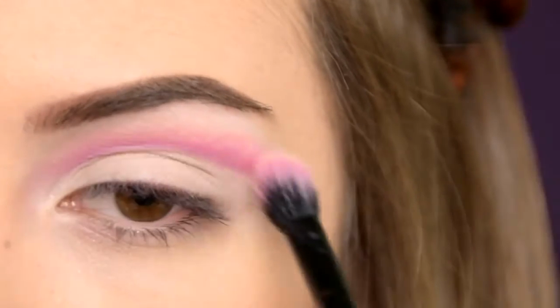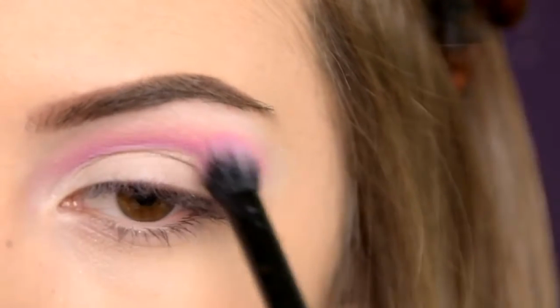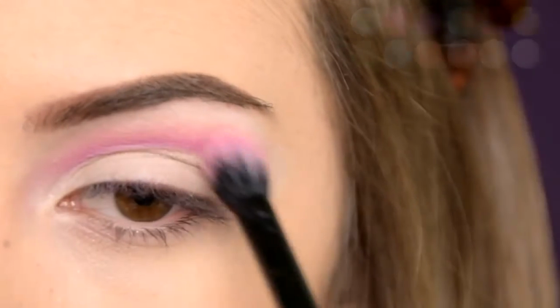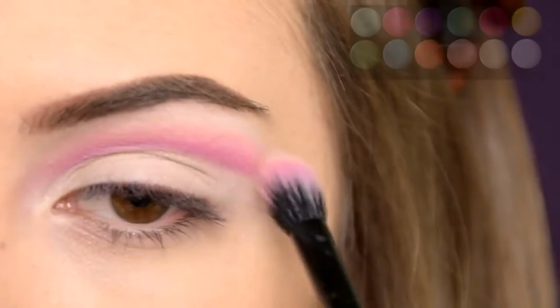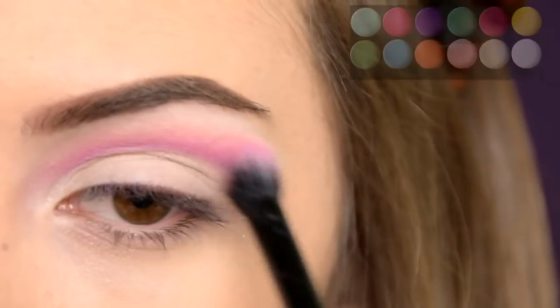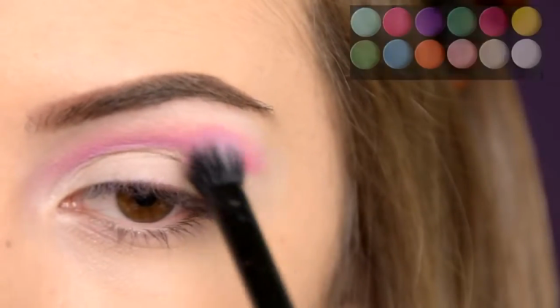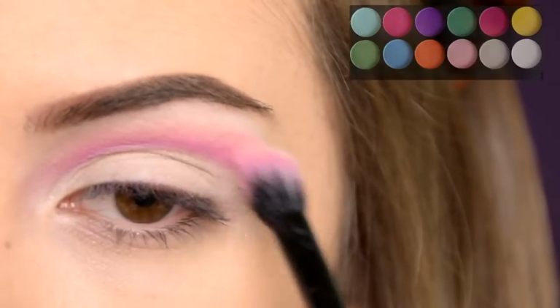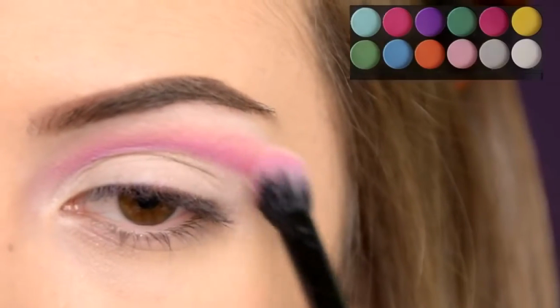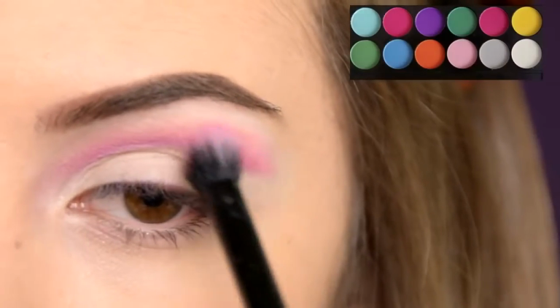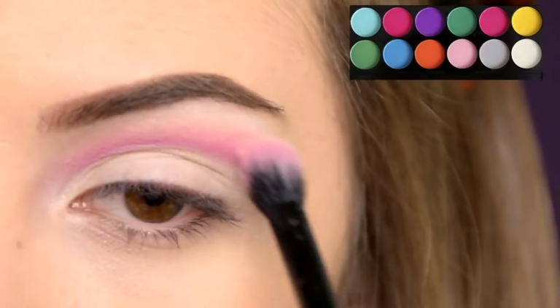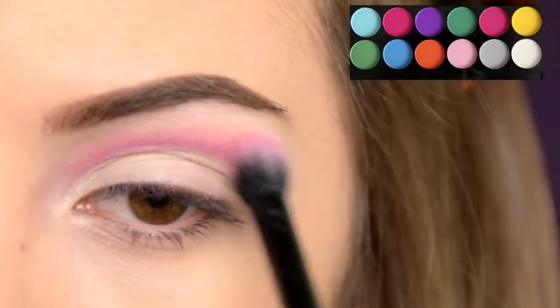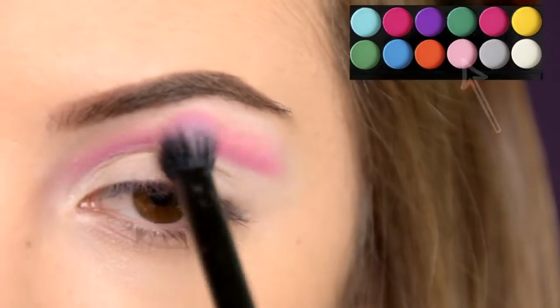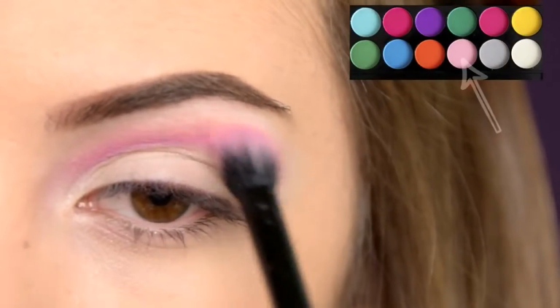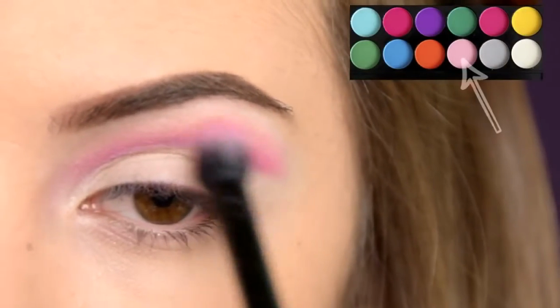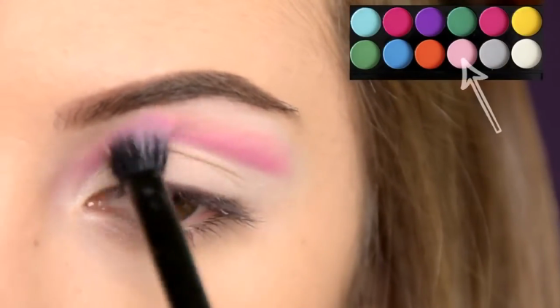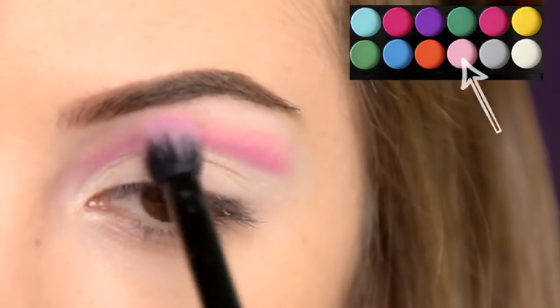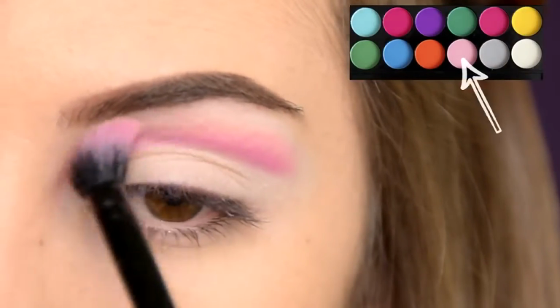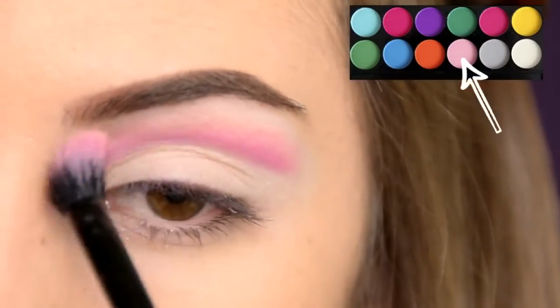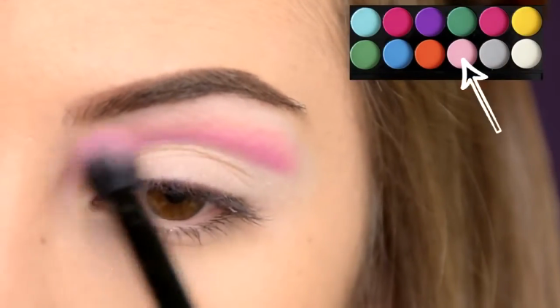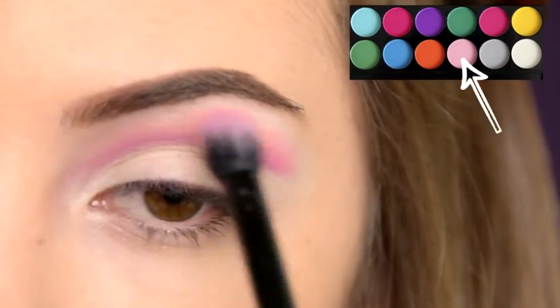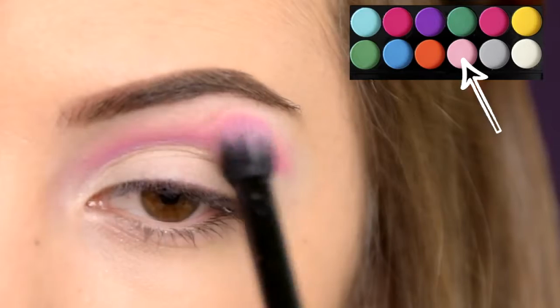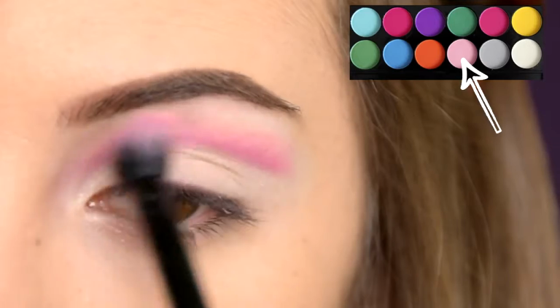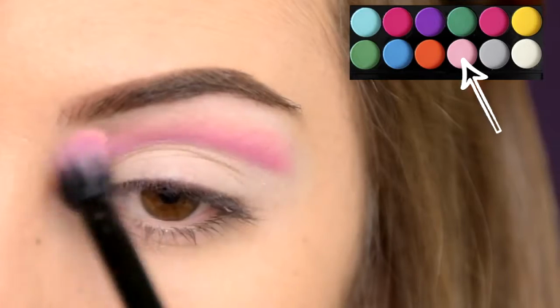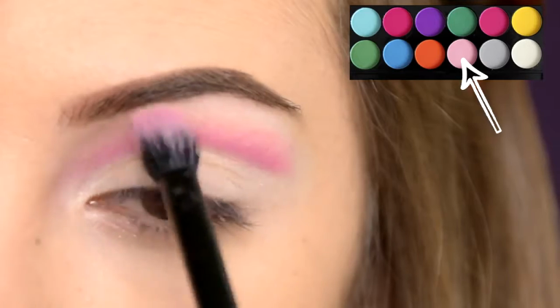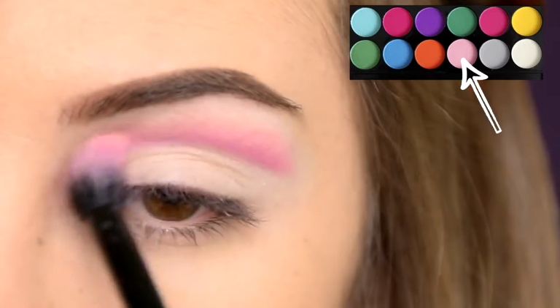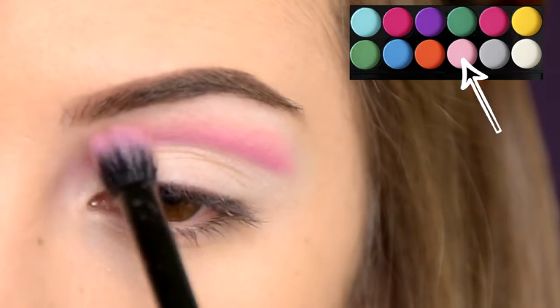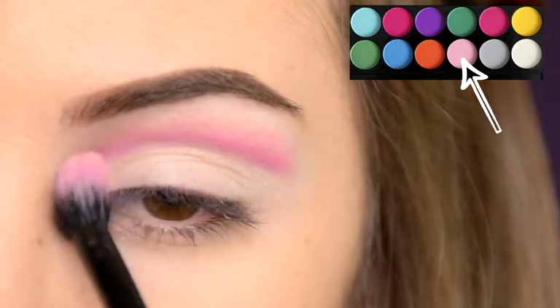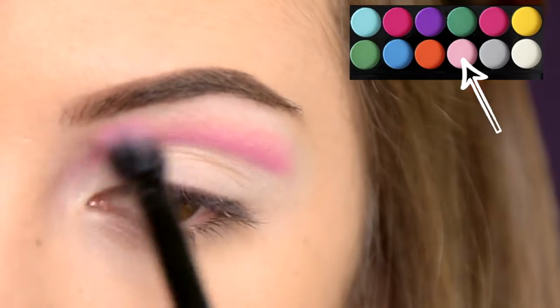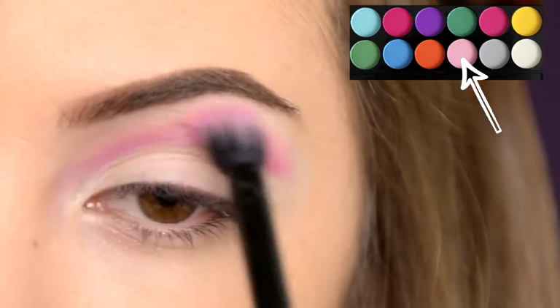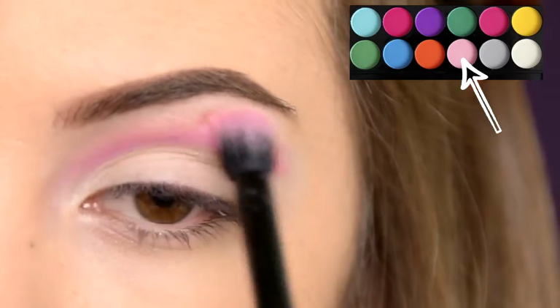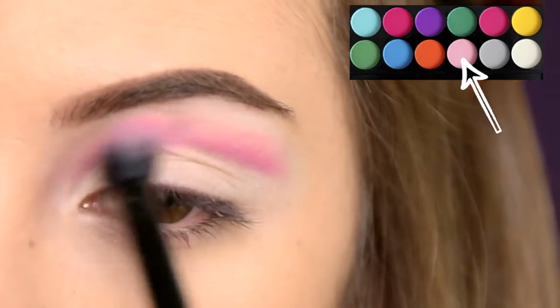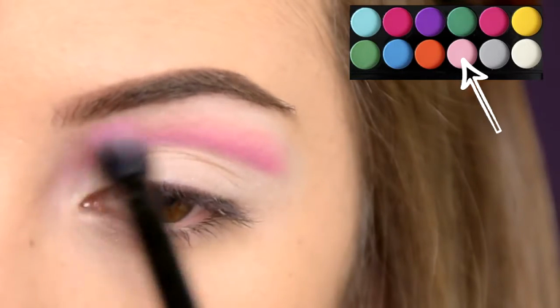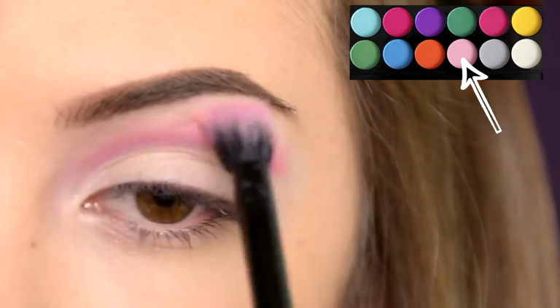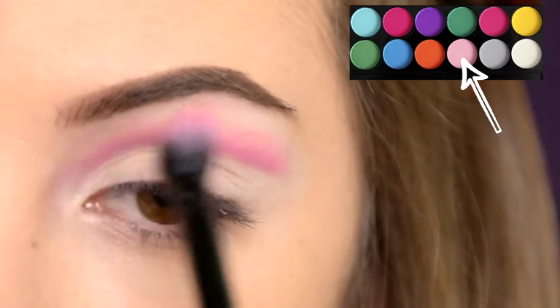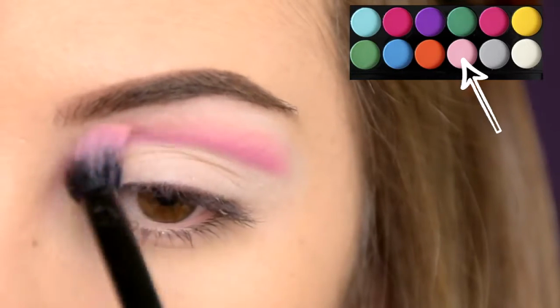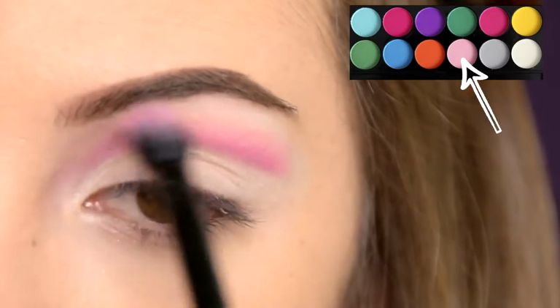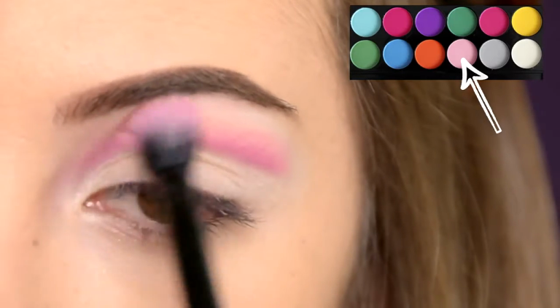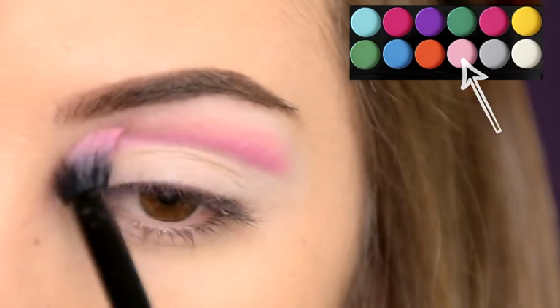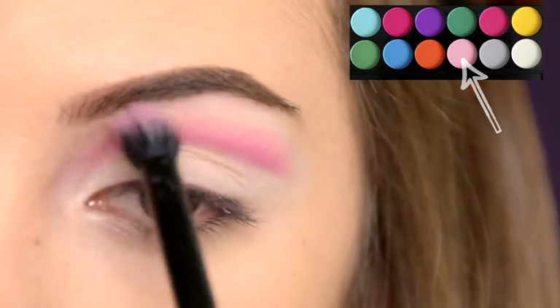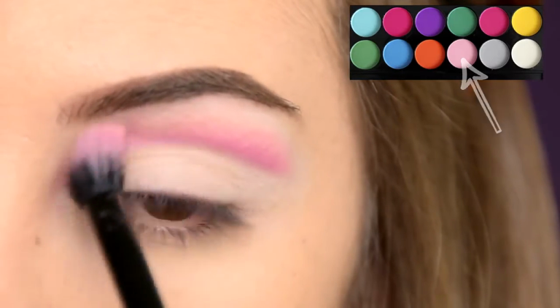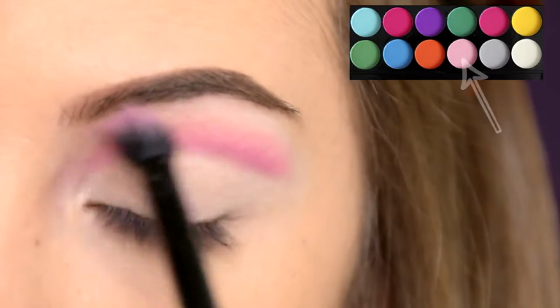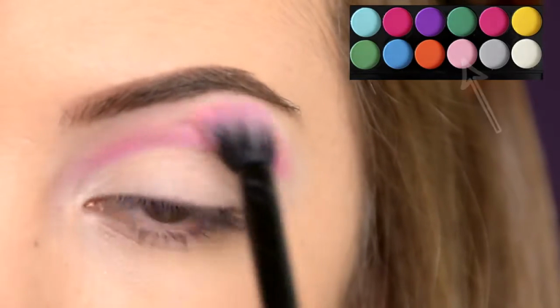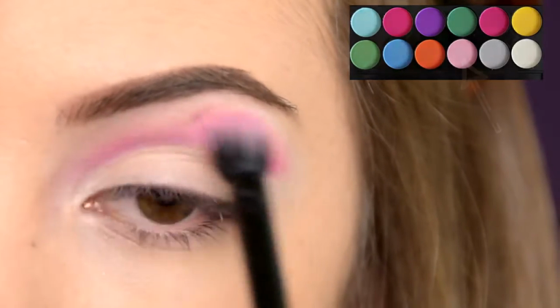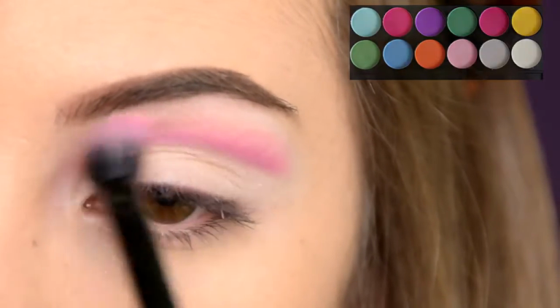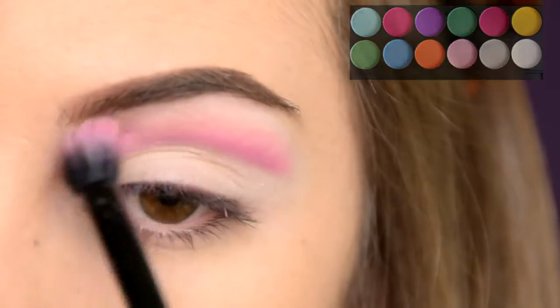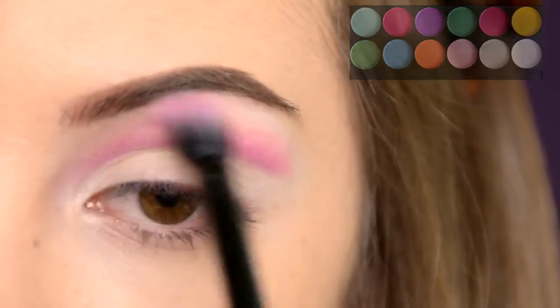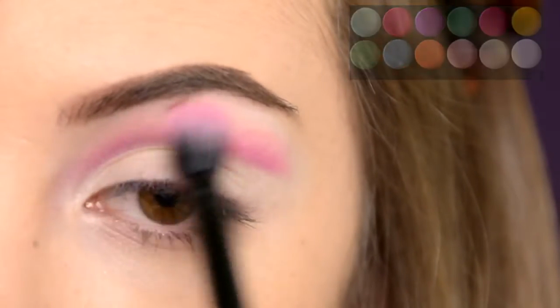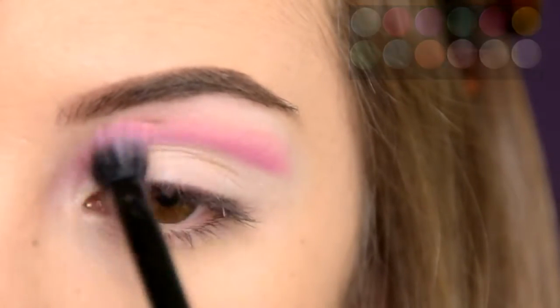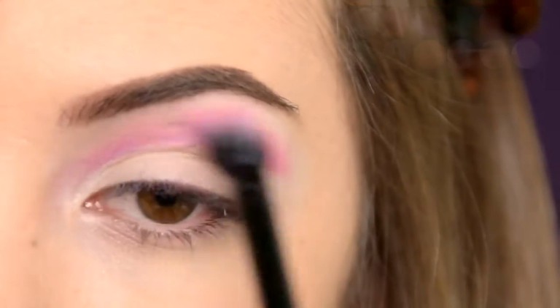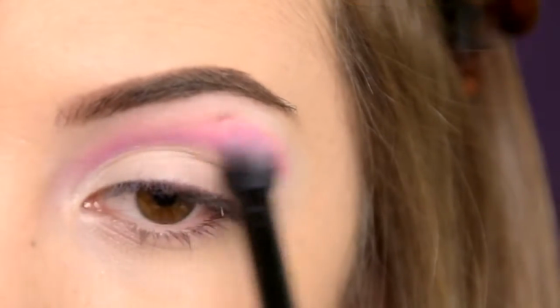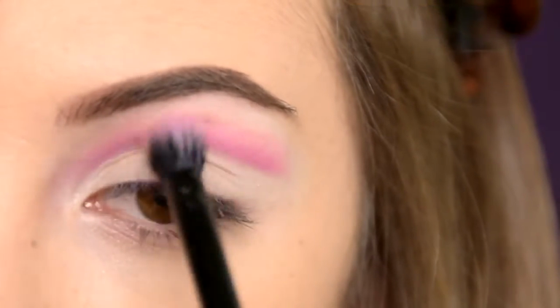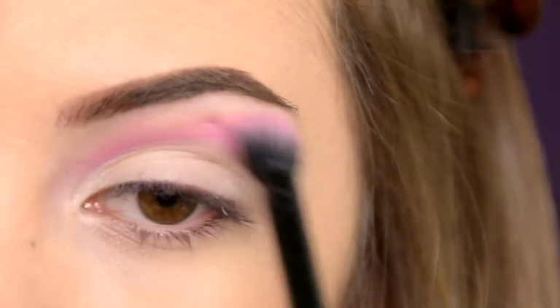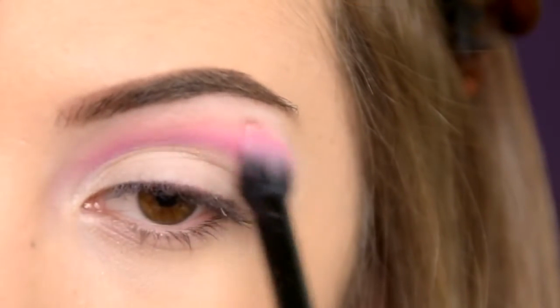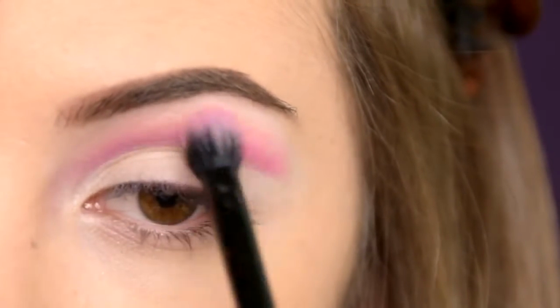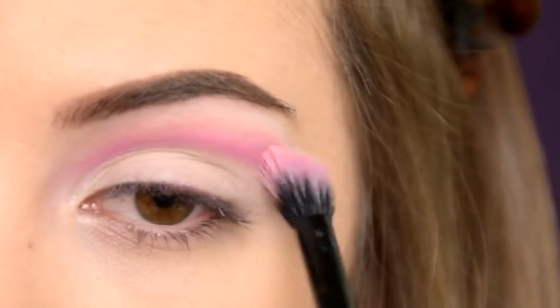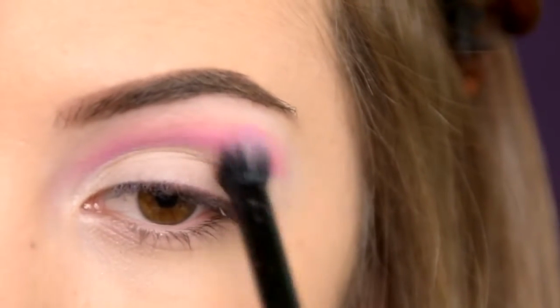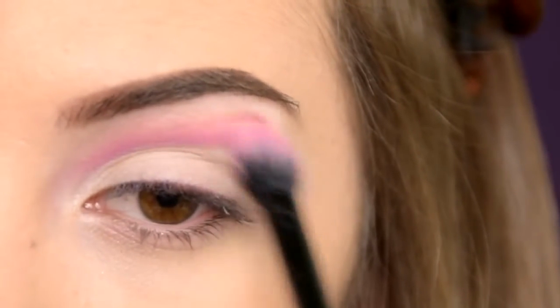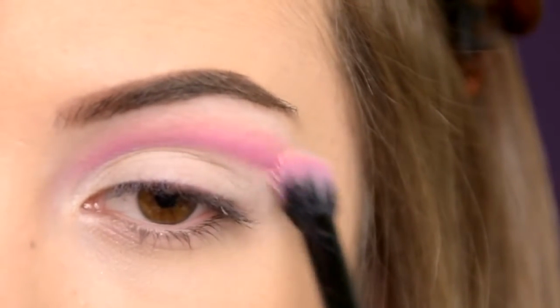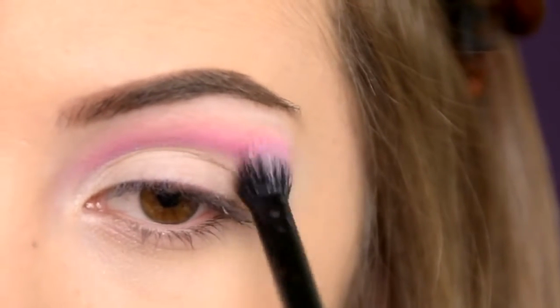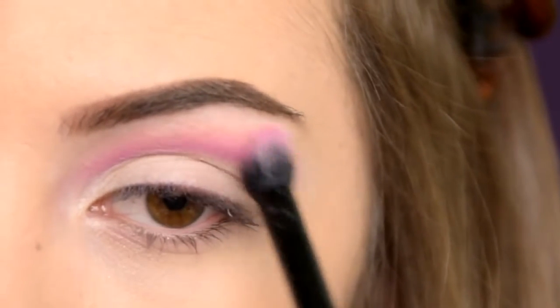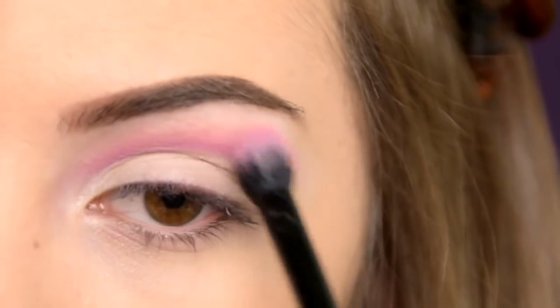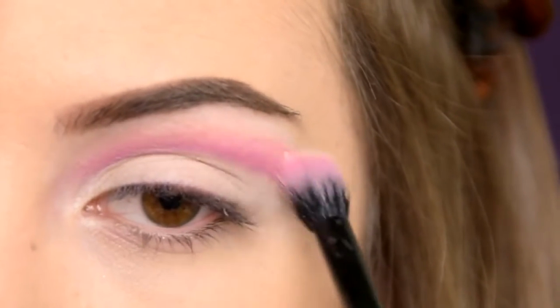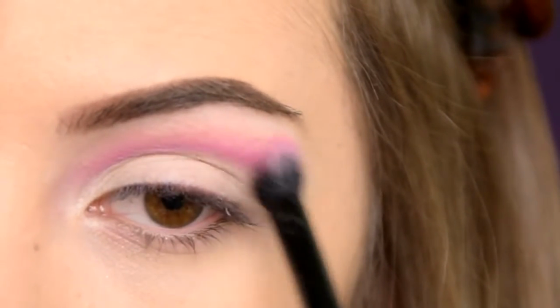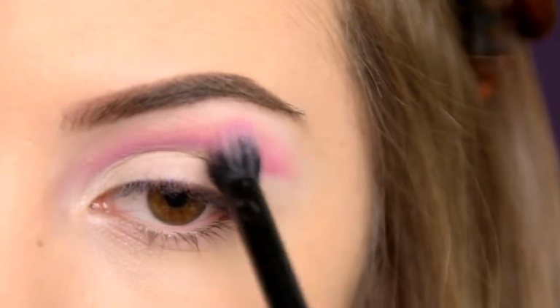With a big fluffy brush I'm buffing this light pink eyeshadow in my crease to make sure that there are no harsh lines.